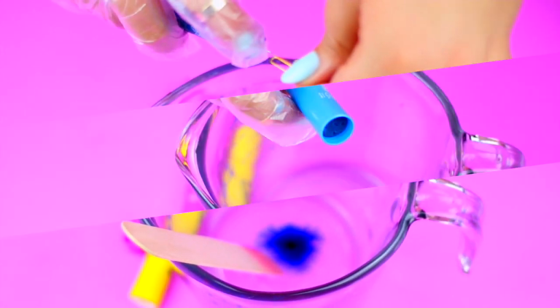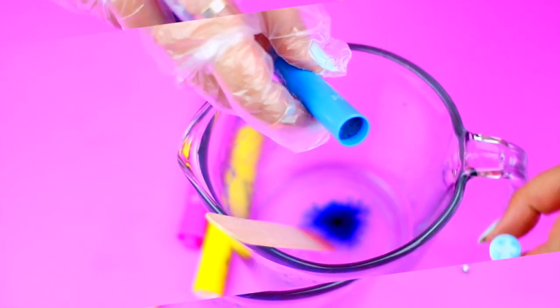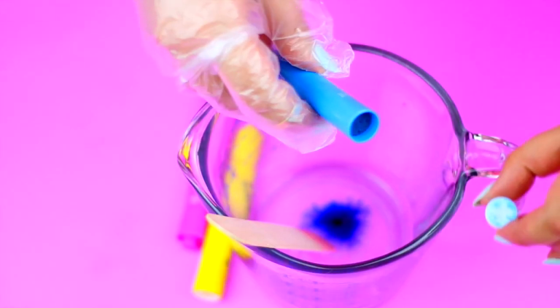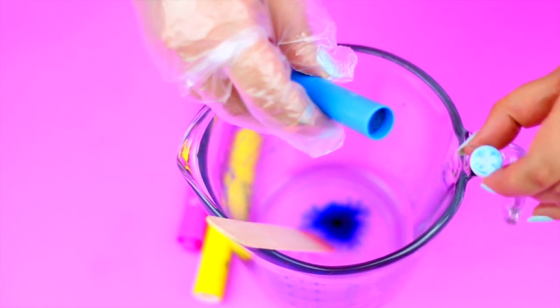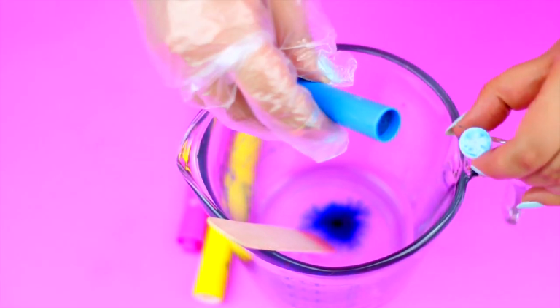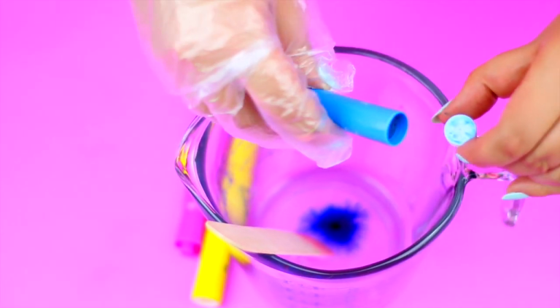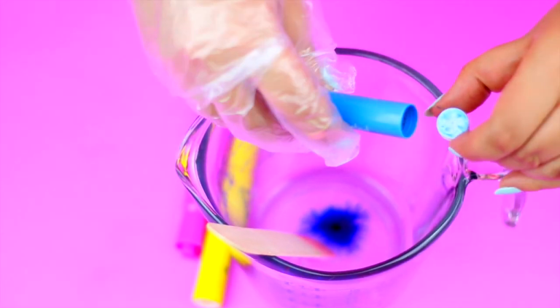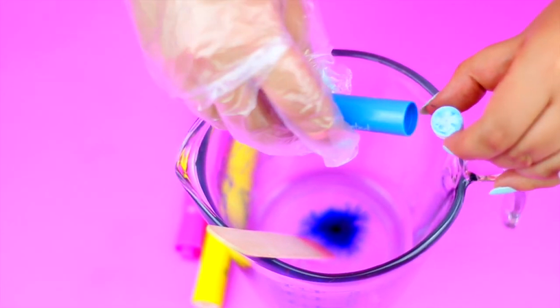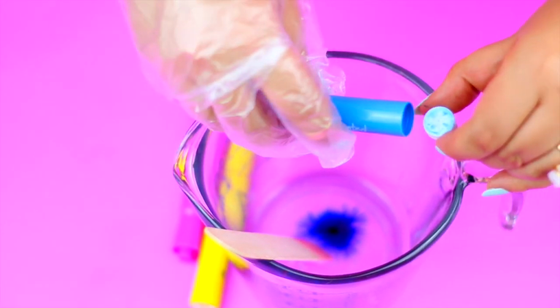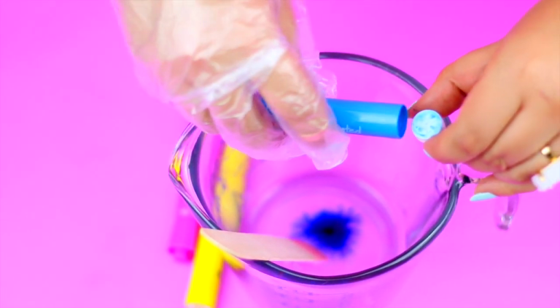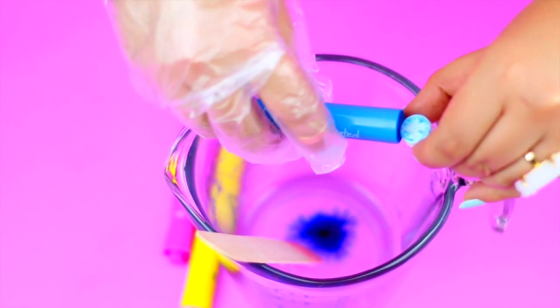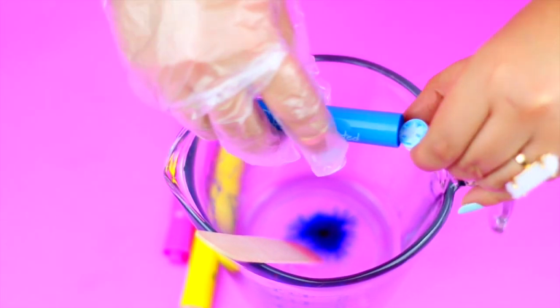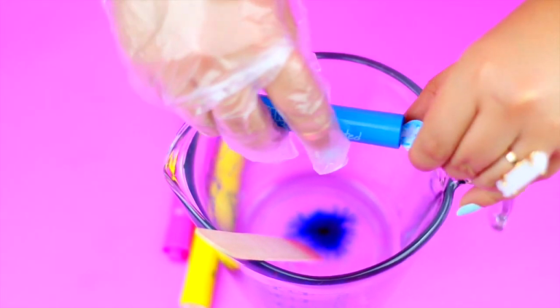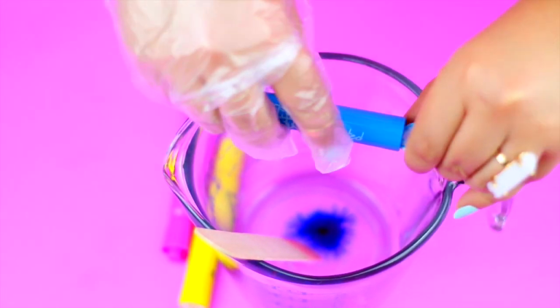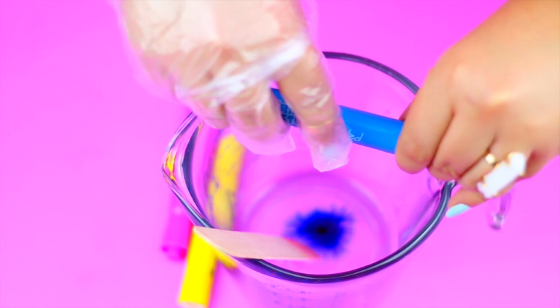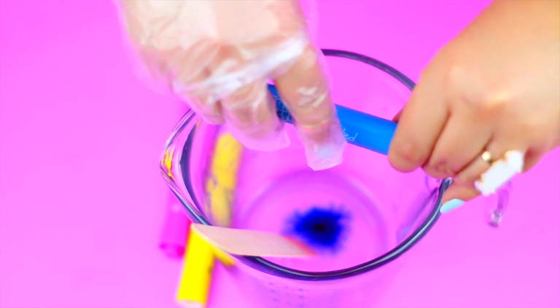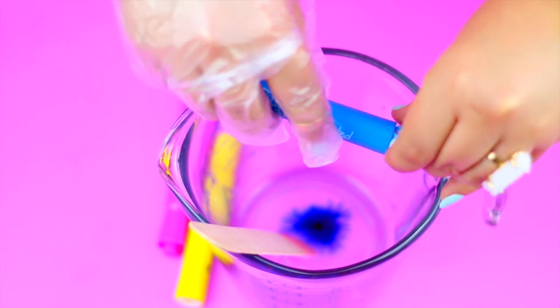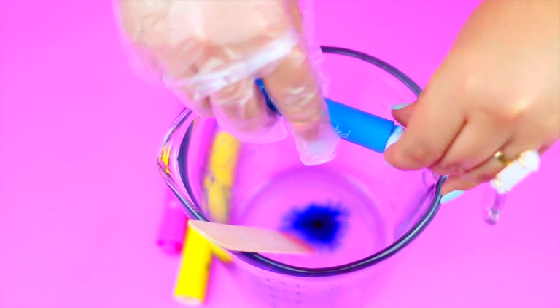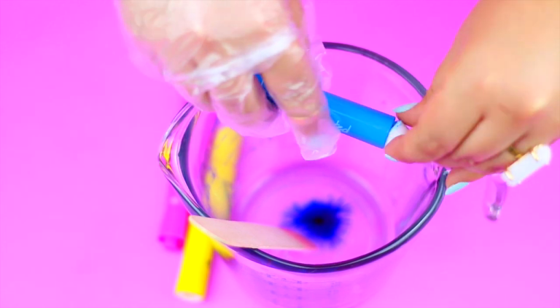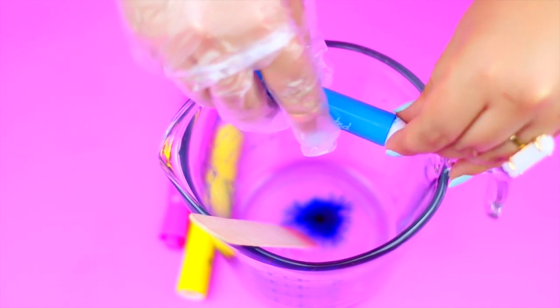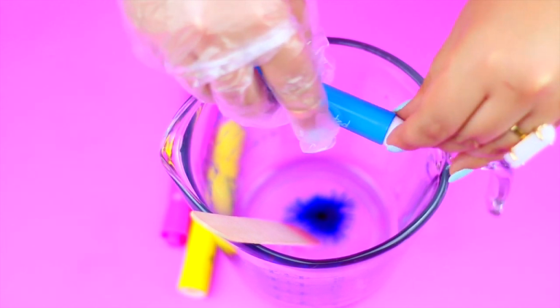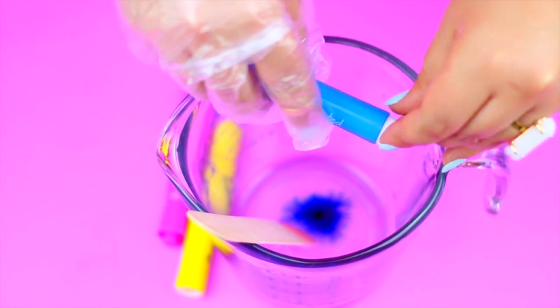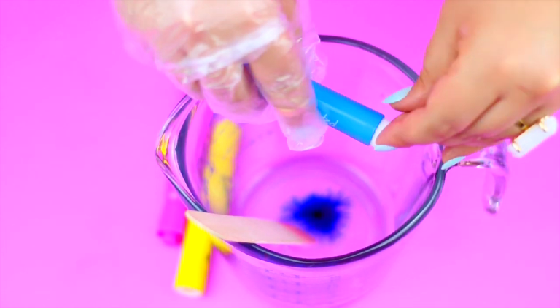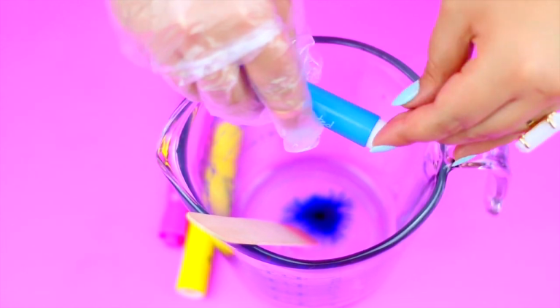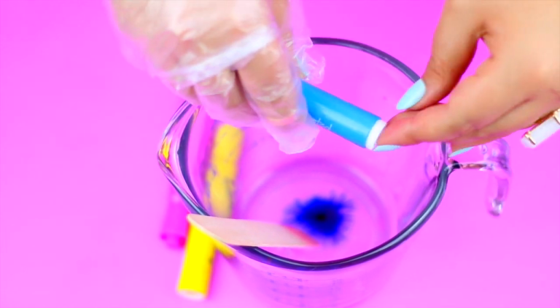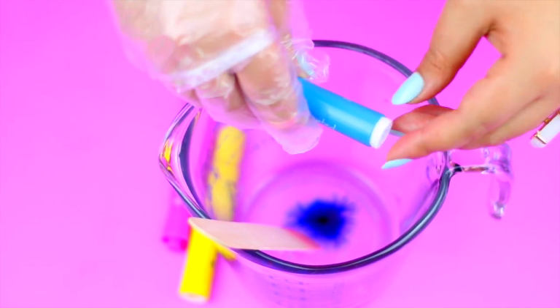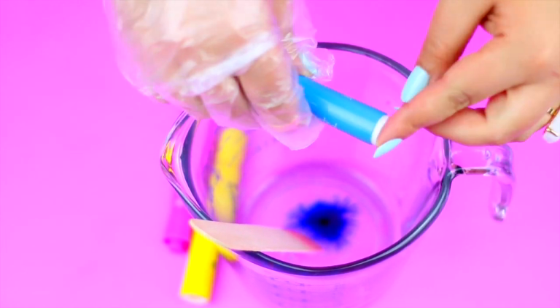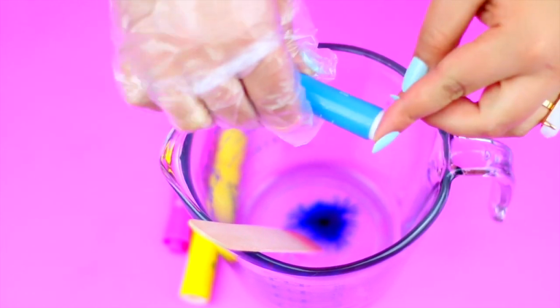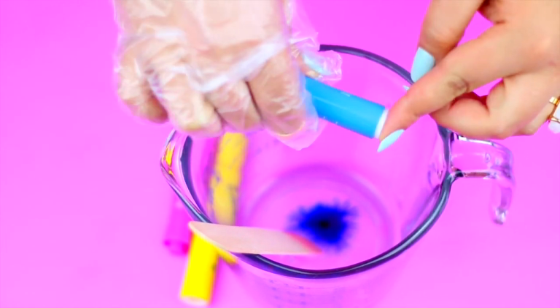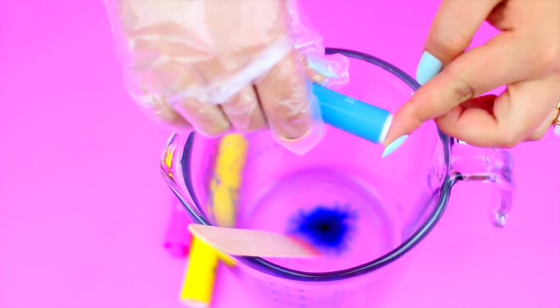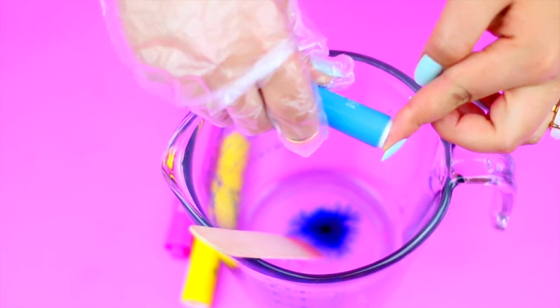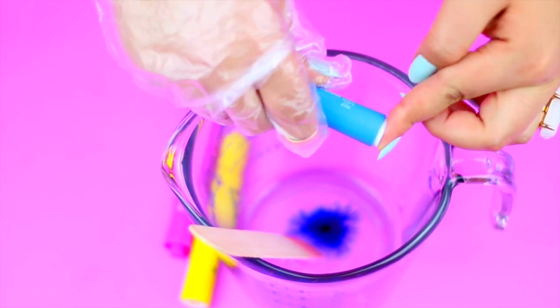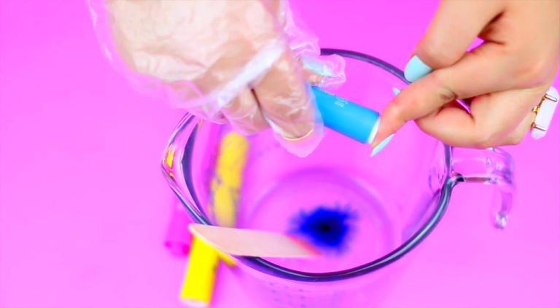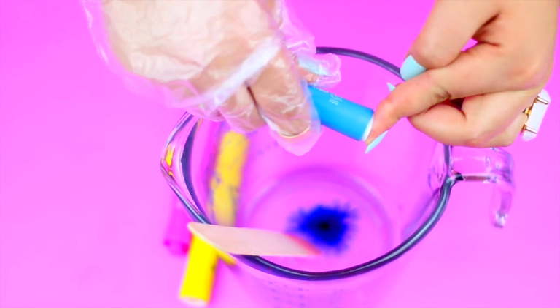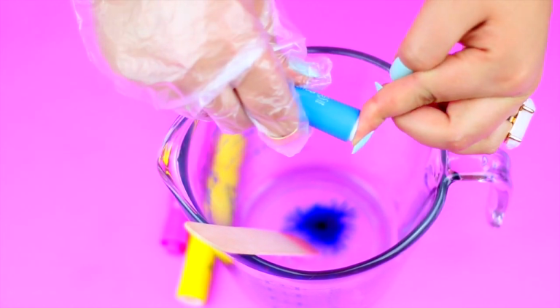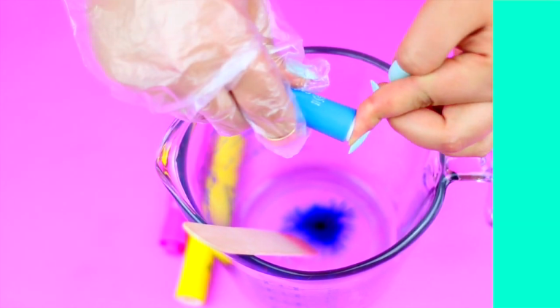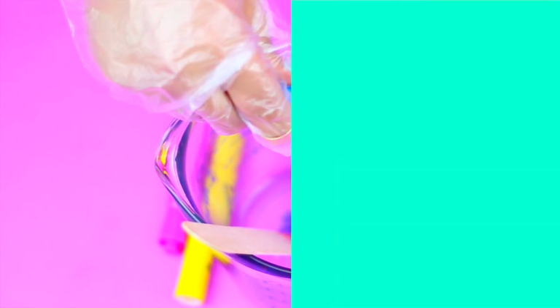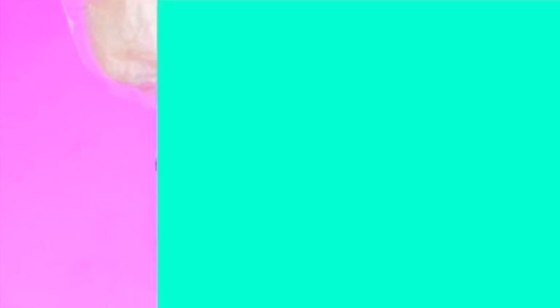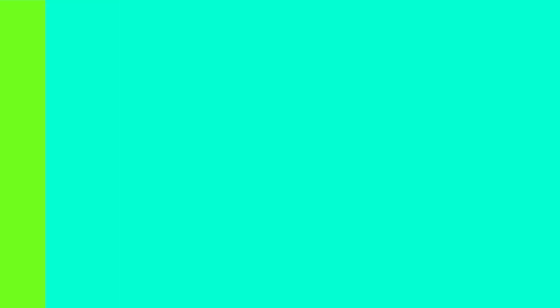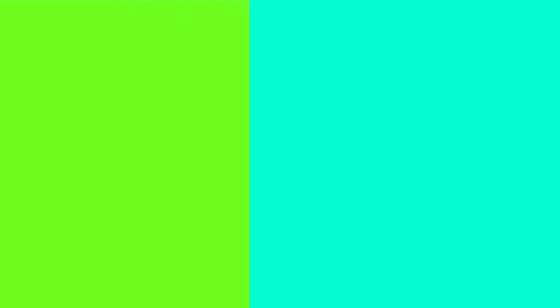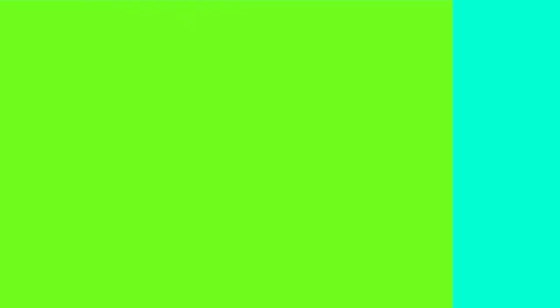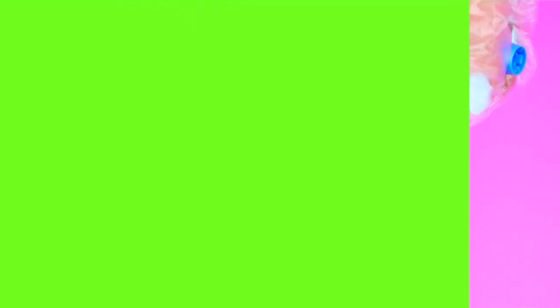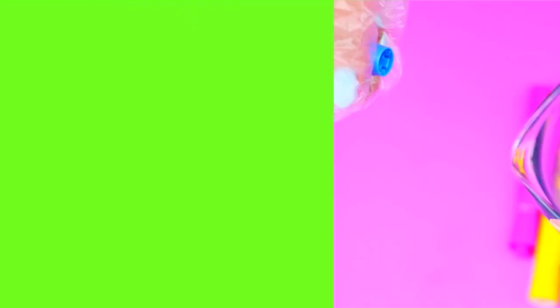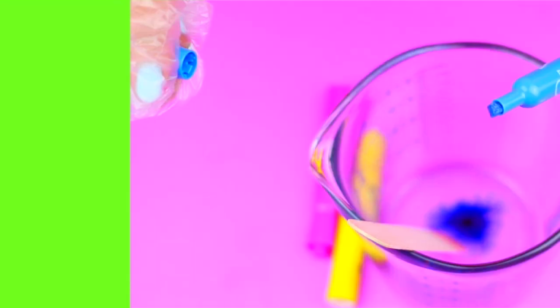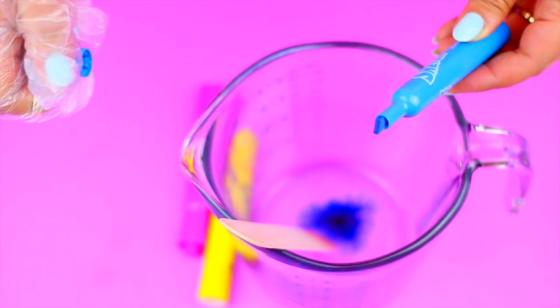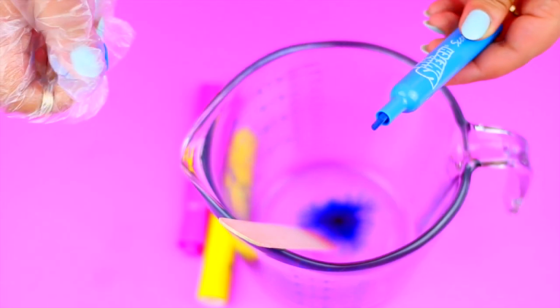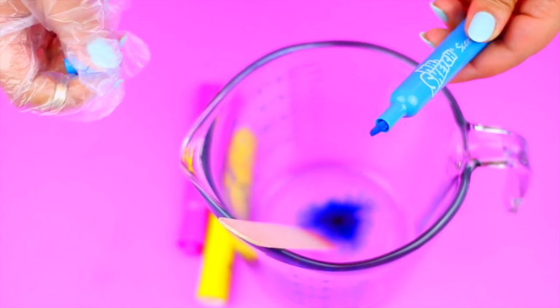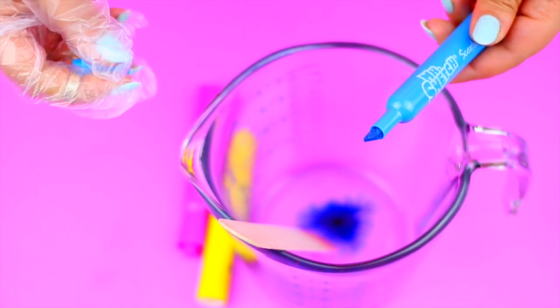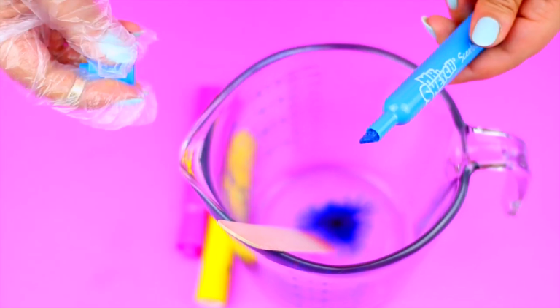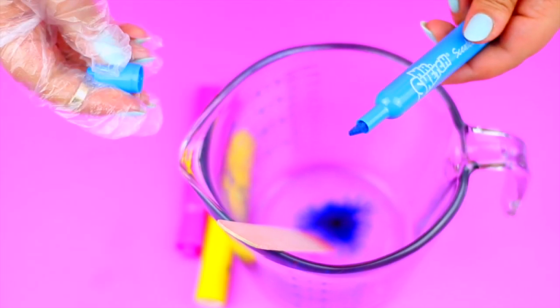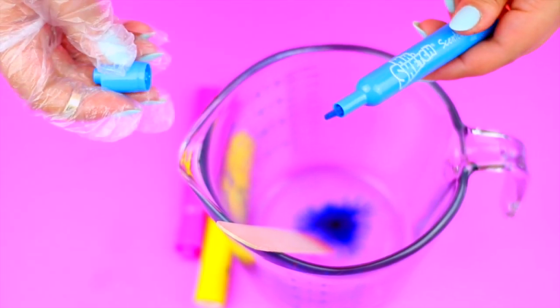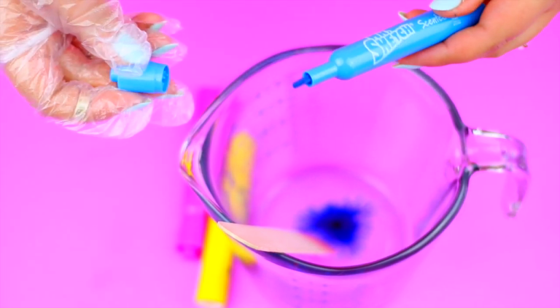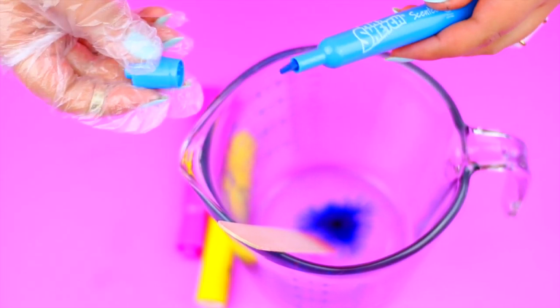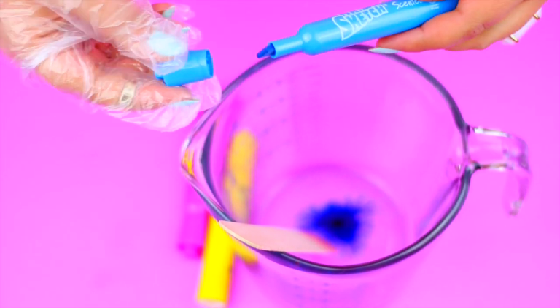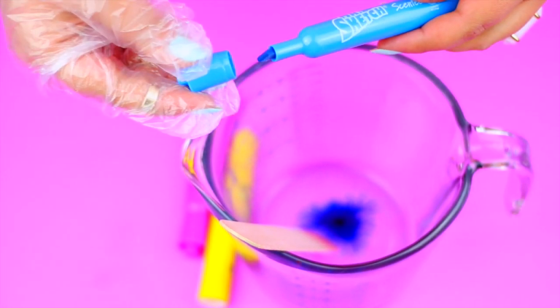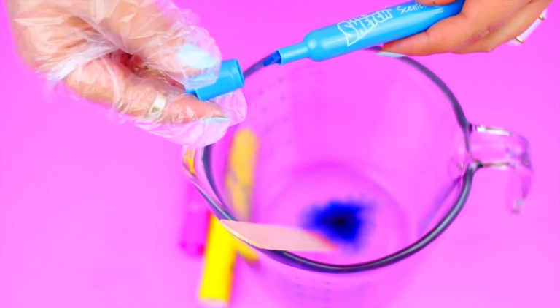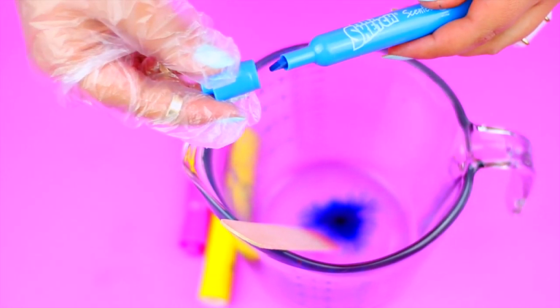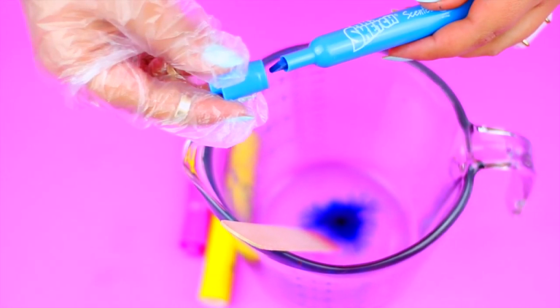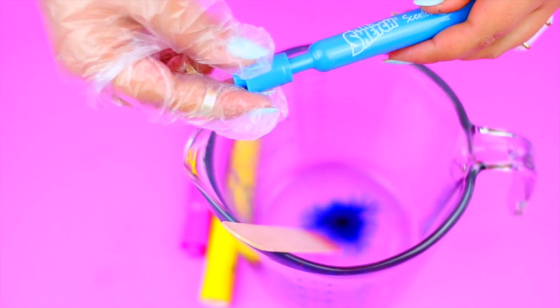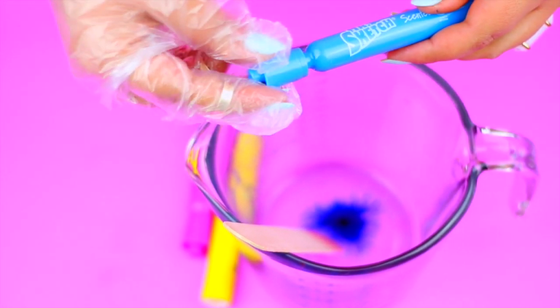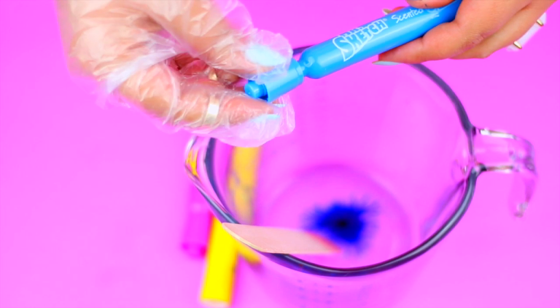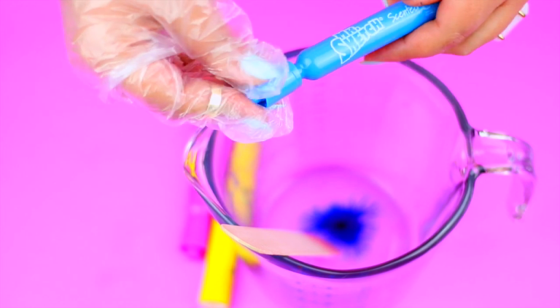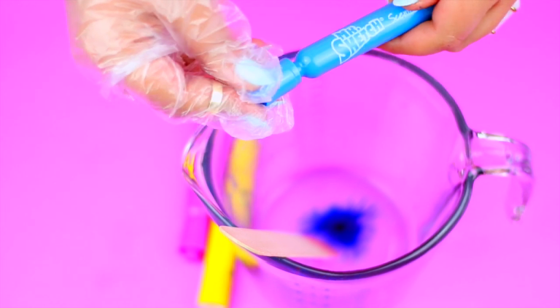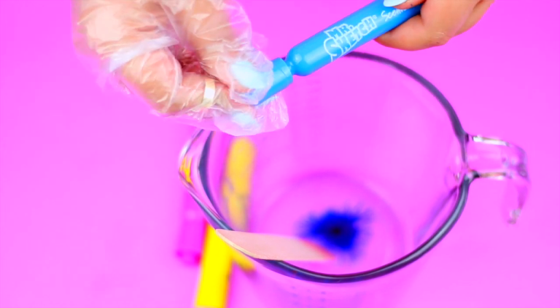And once you are done with that, put back the ink into the marker container, so that way you don't waste or ruin your marker.